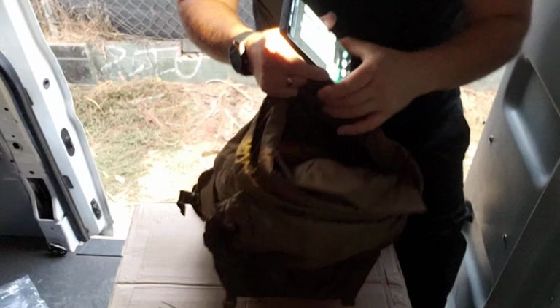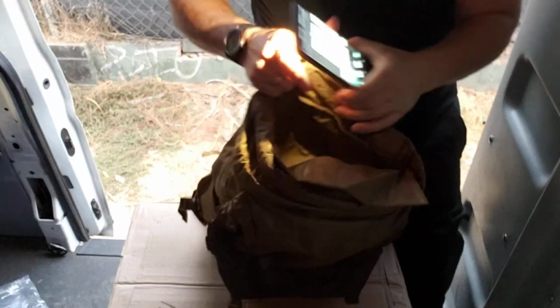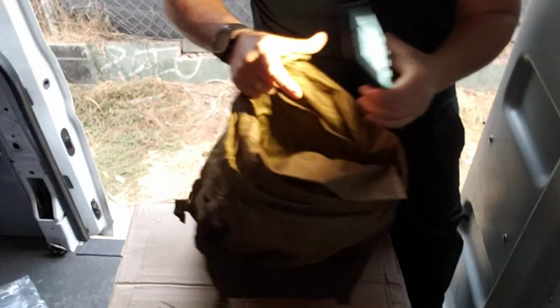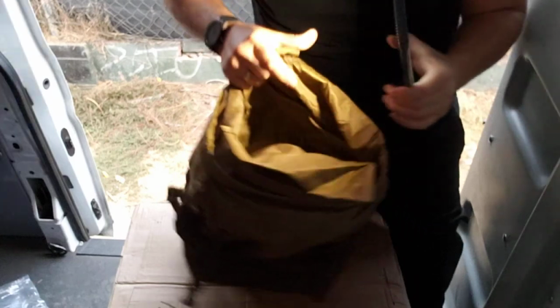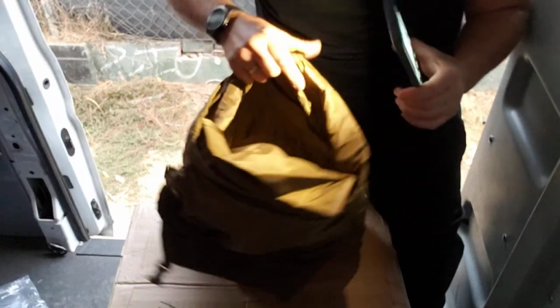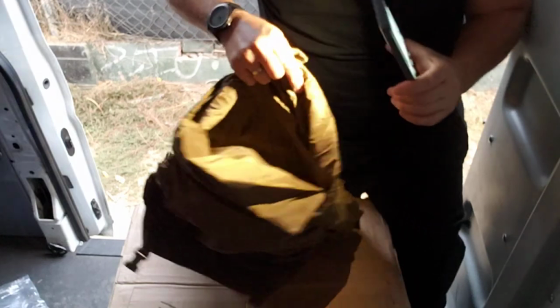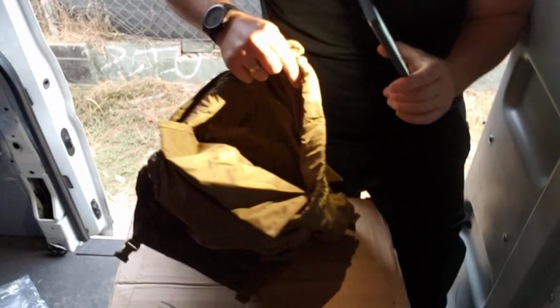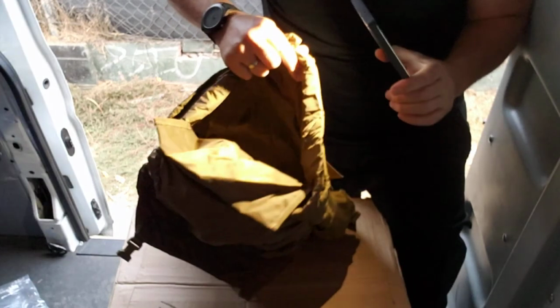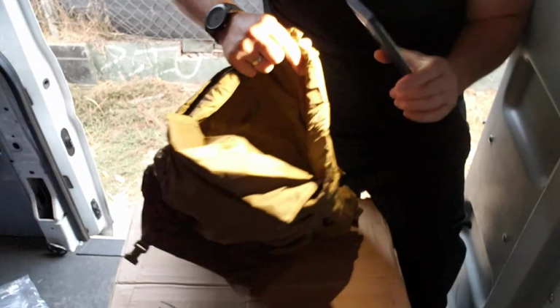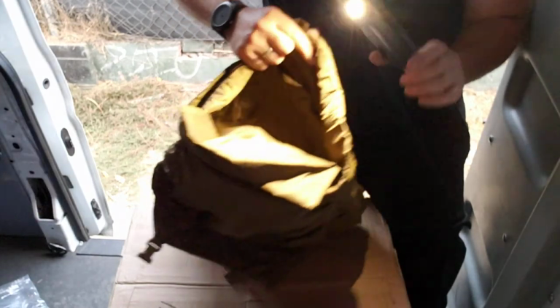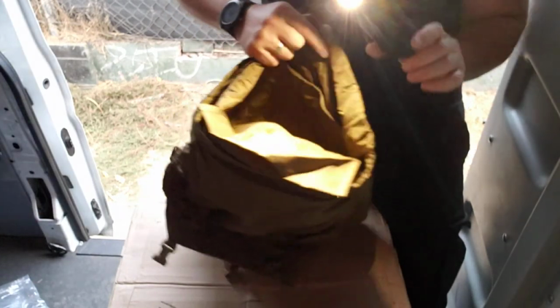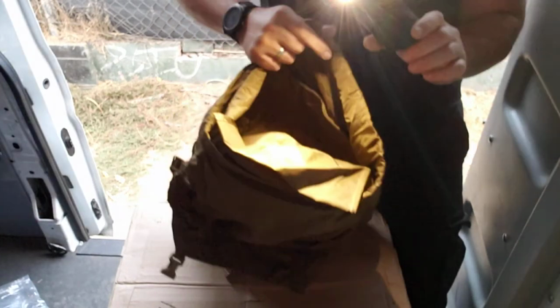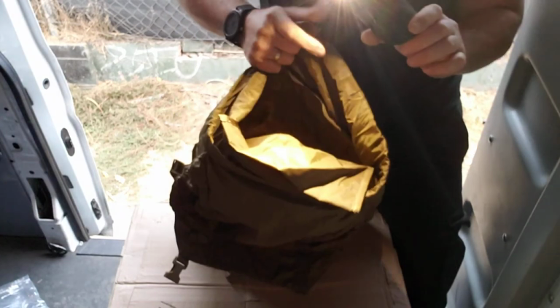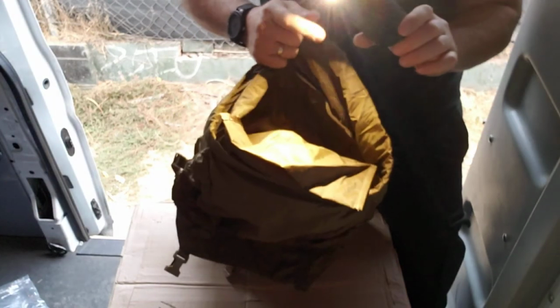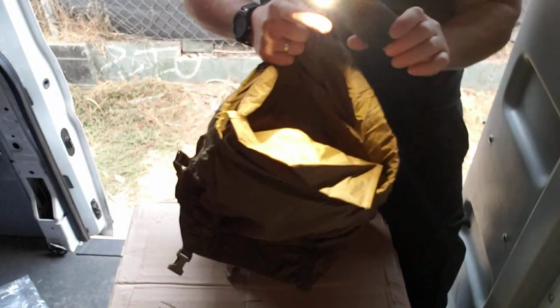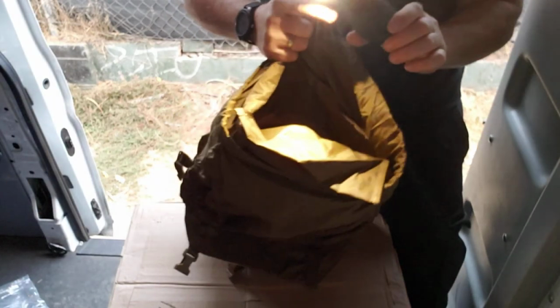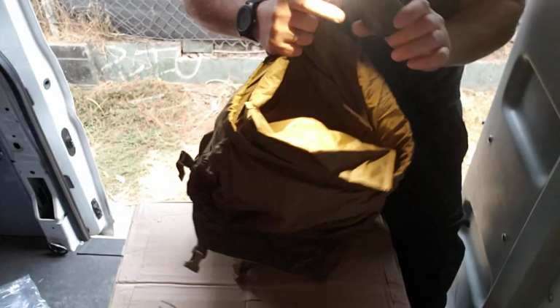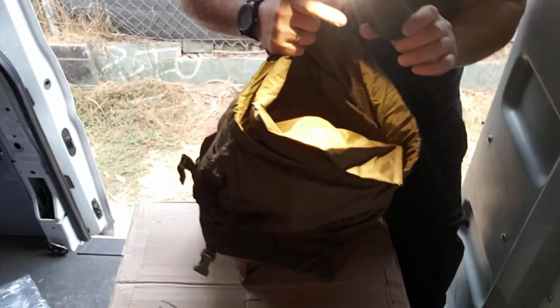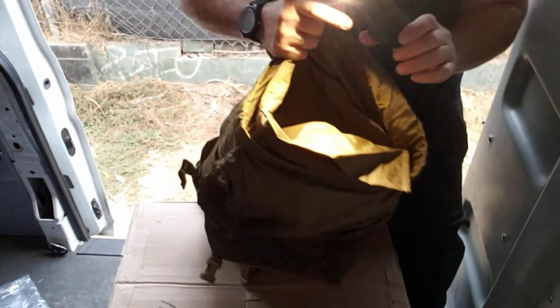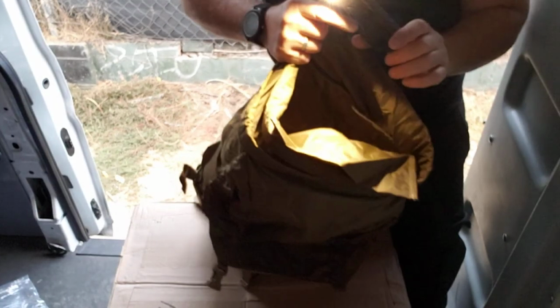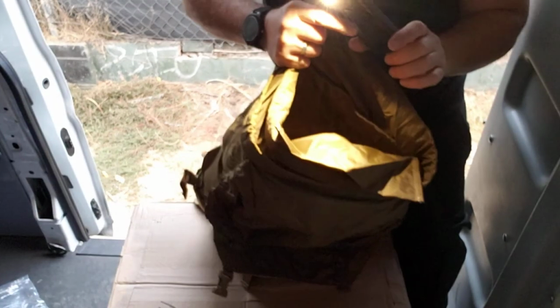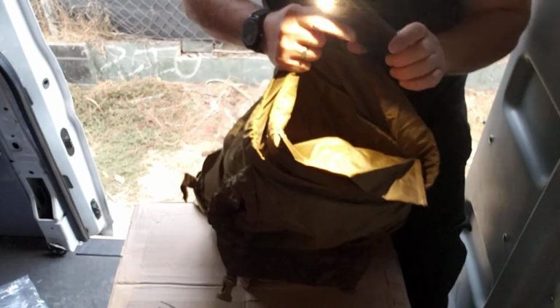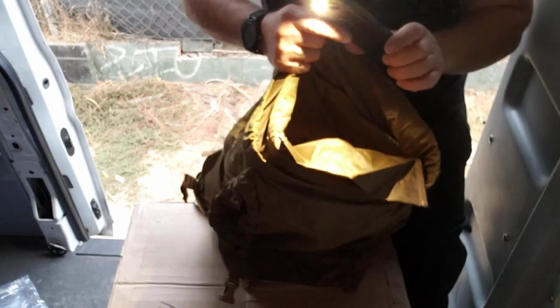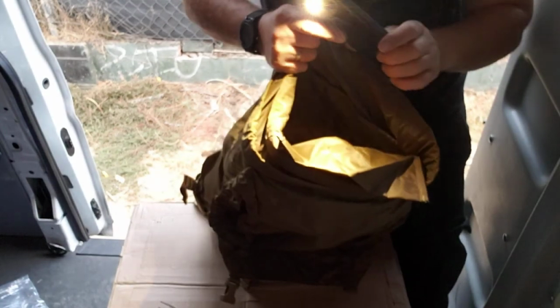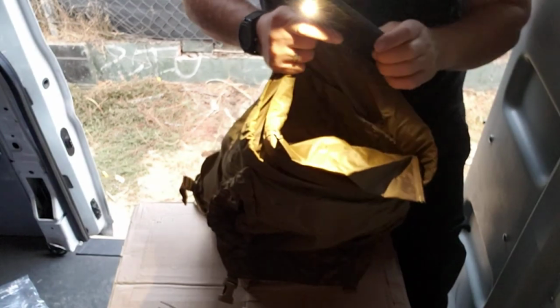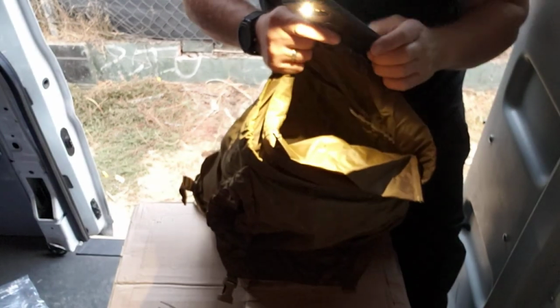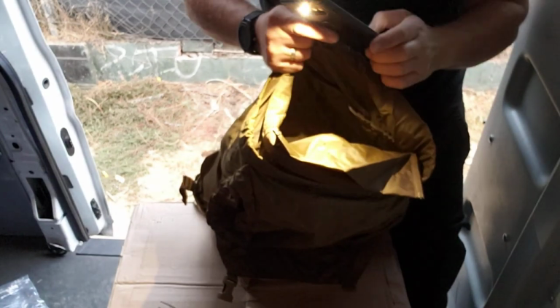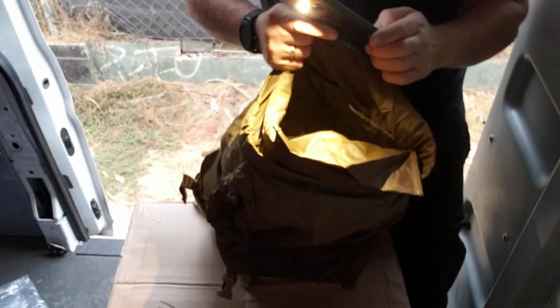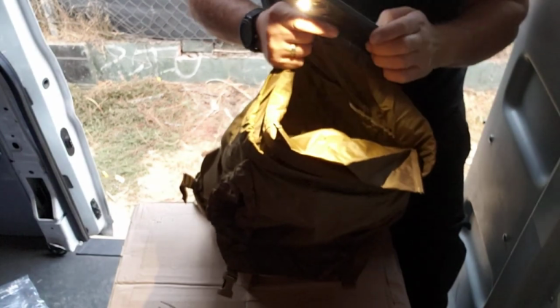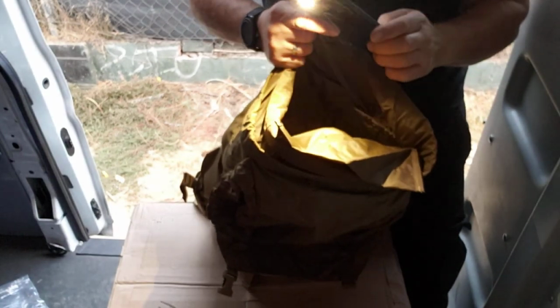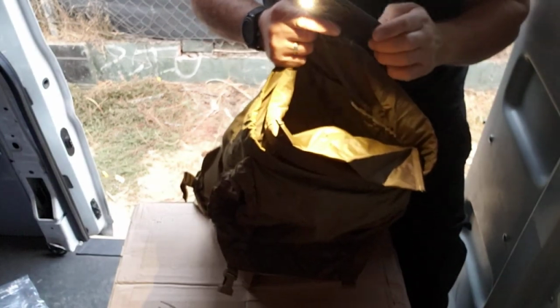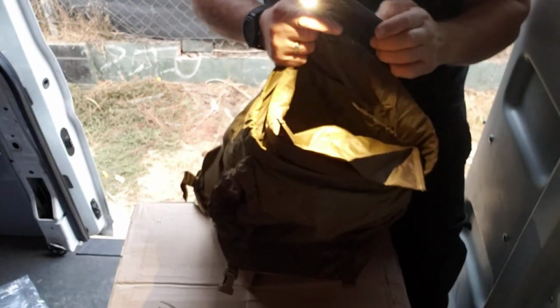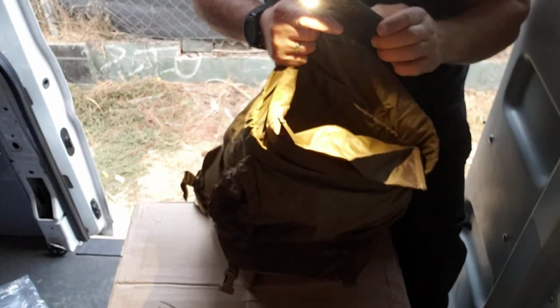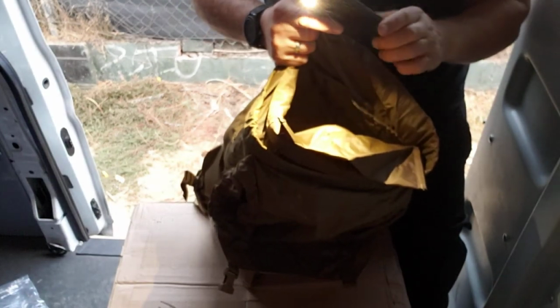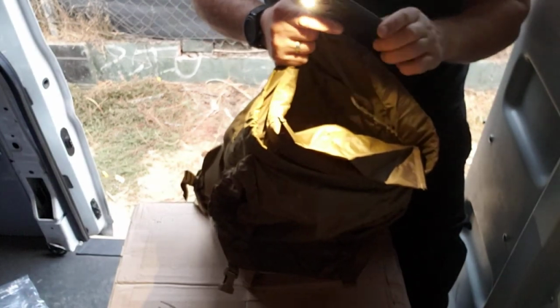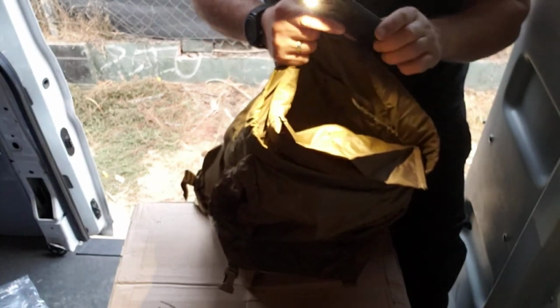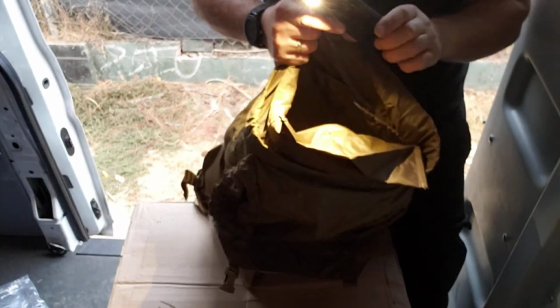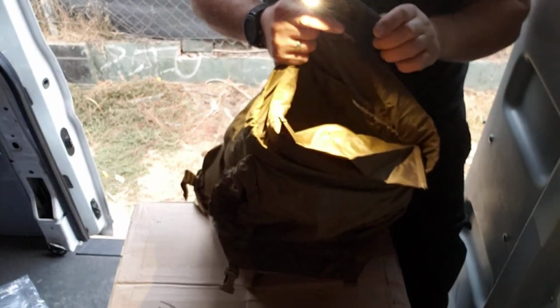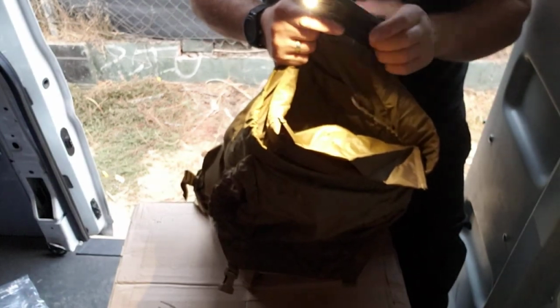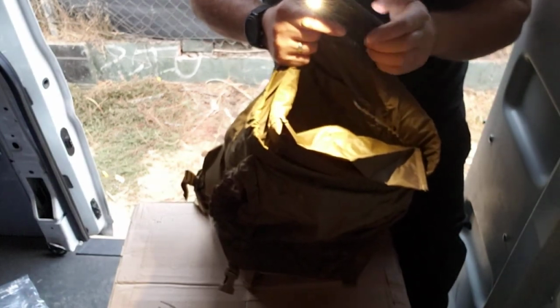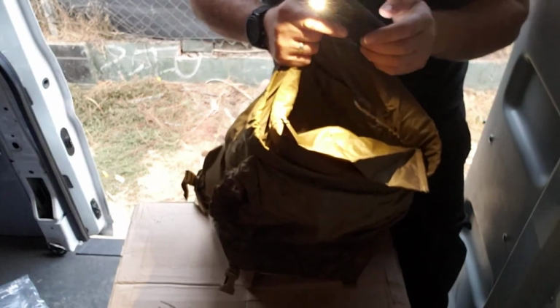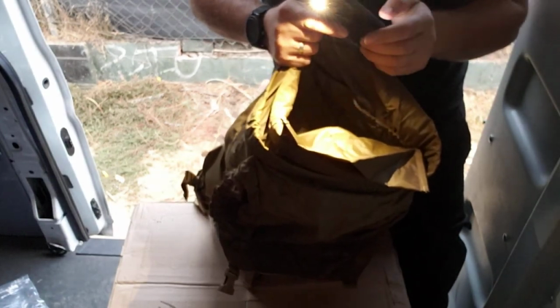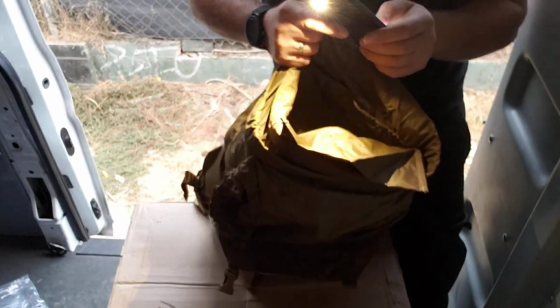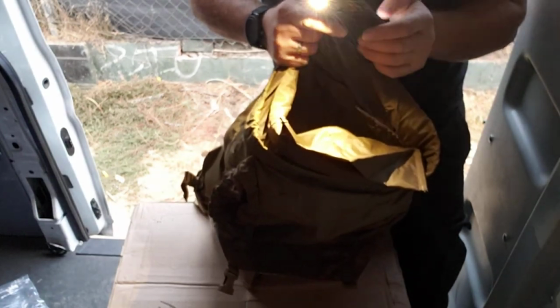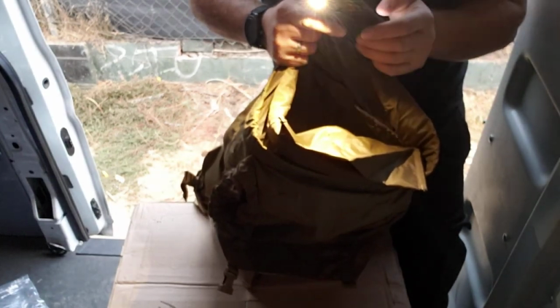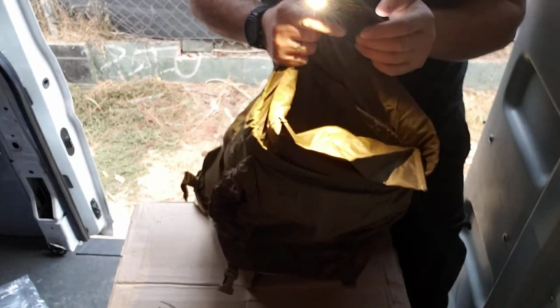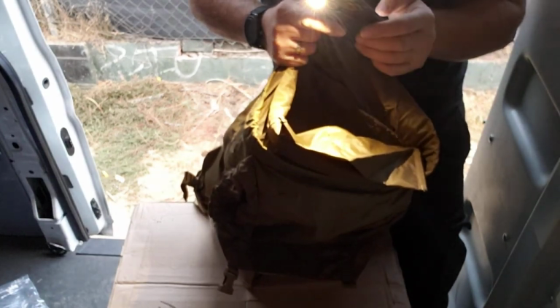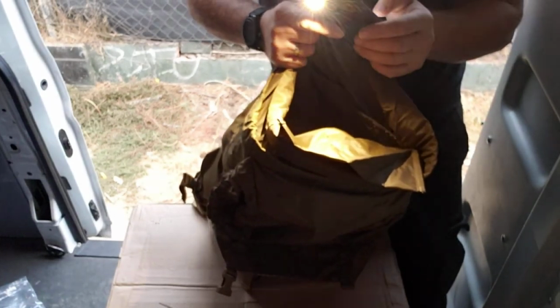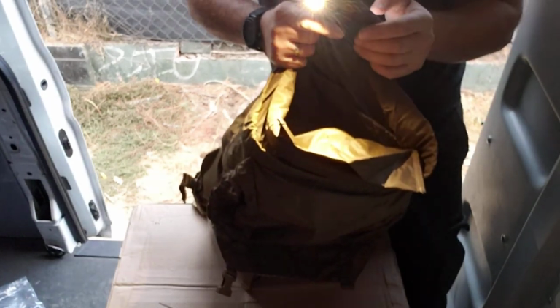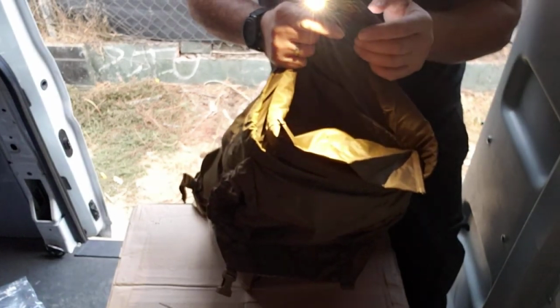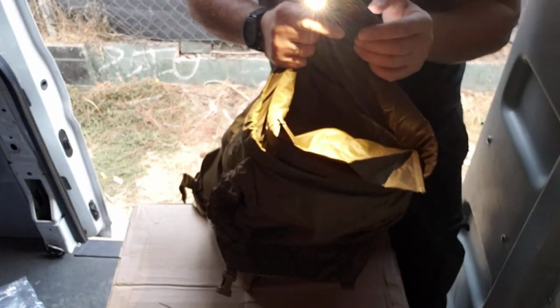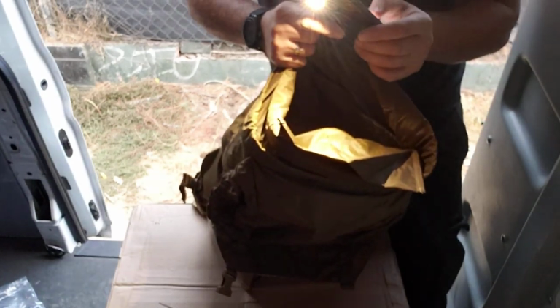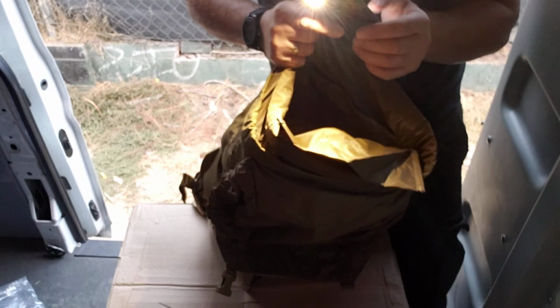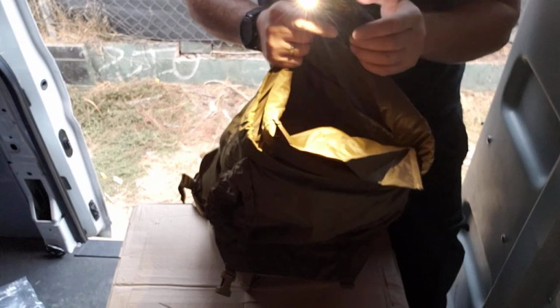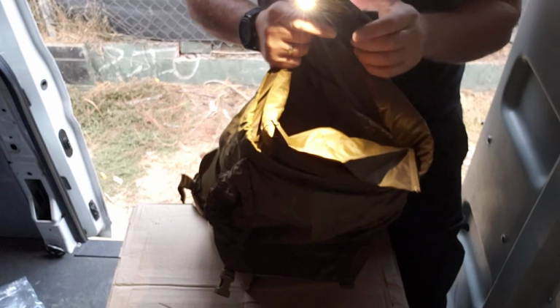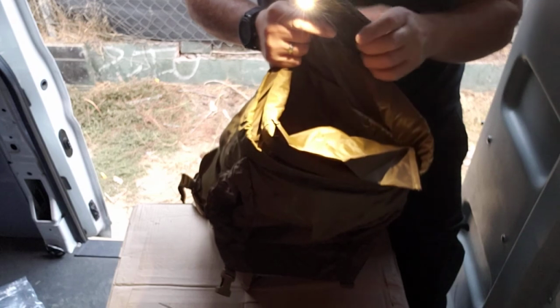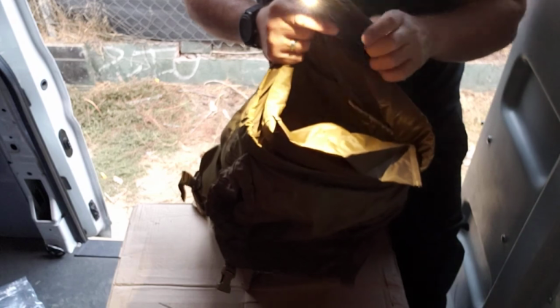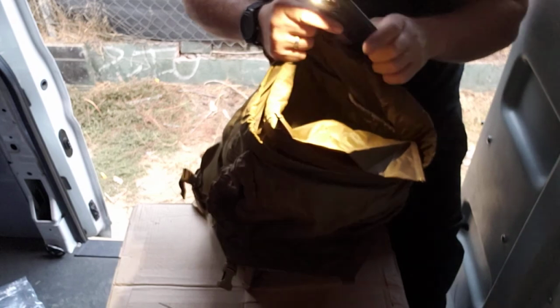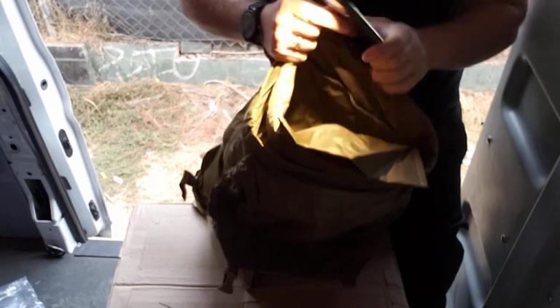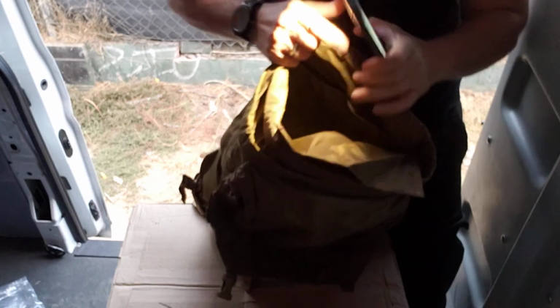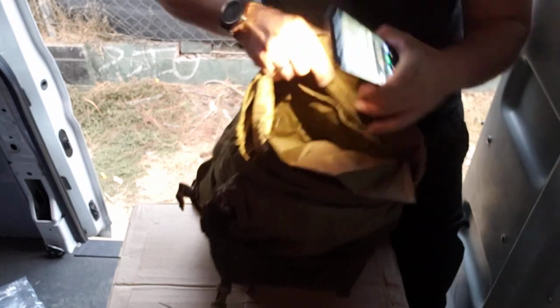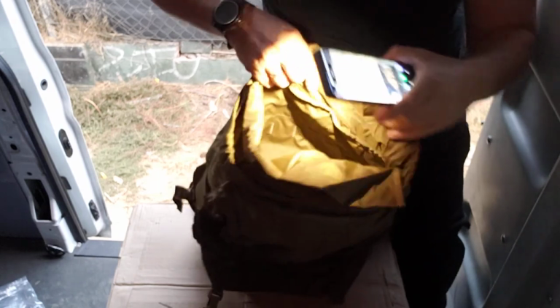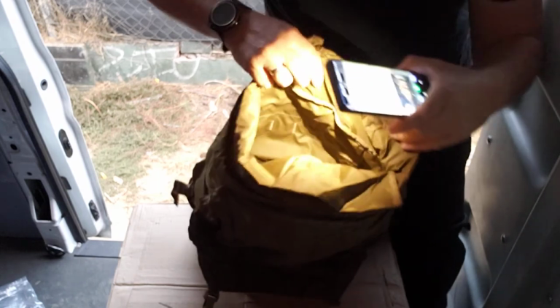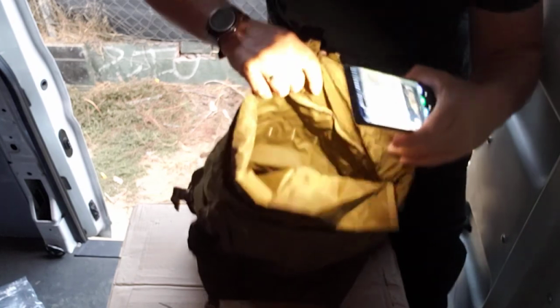All right, we got Part Two. Lighting was off, but here we go. Part Two.